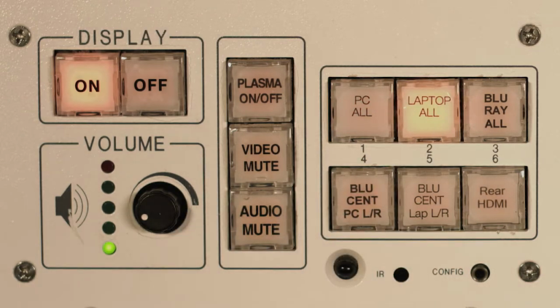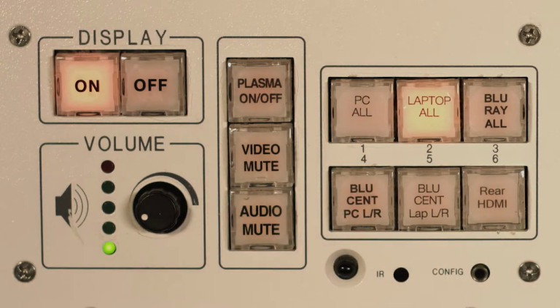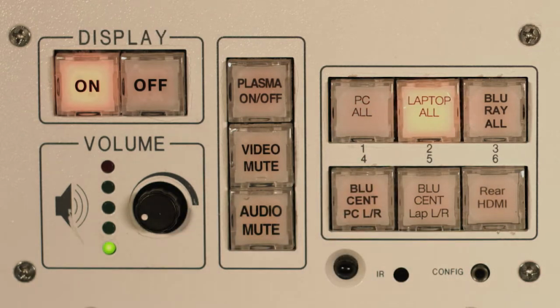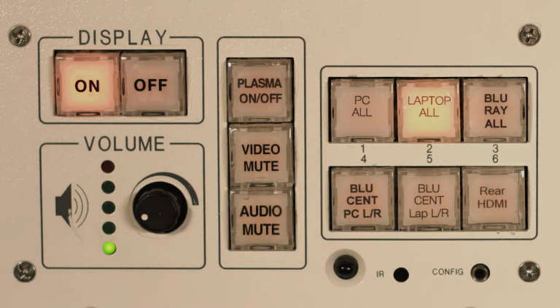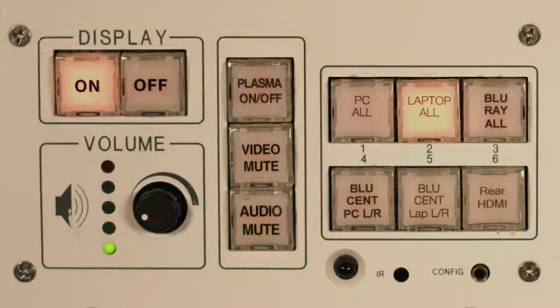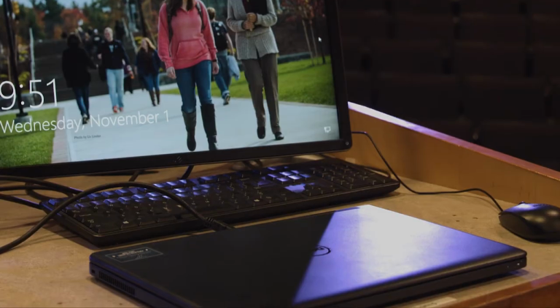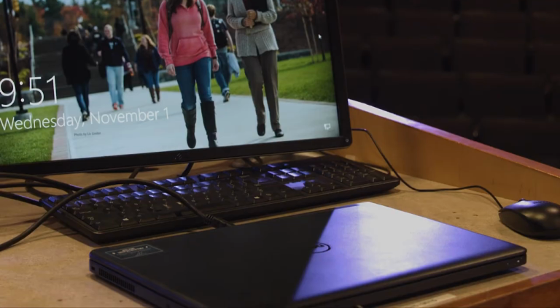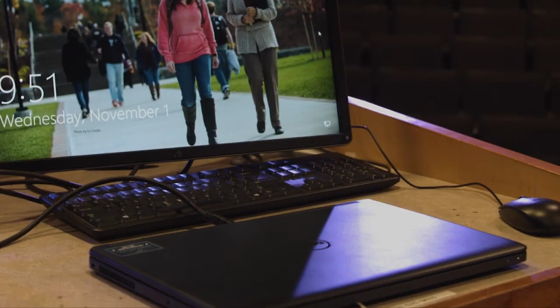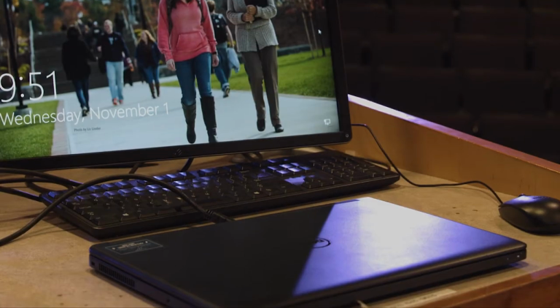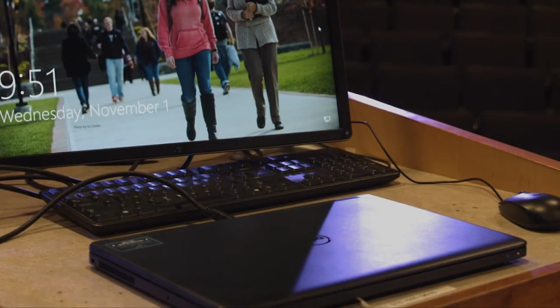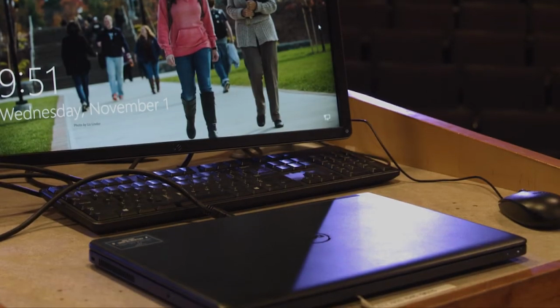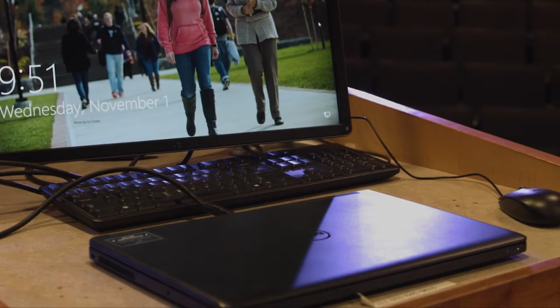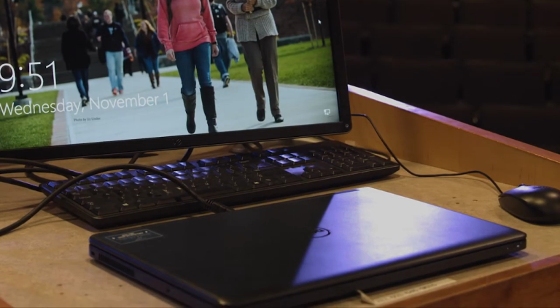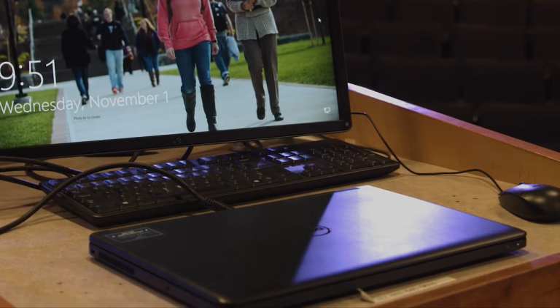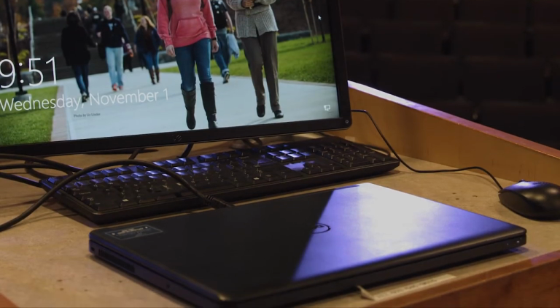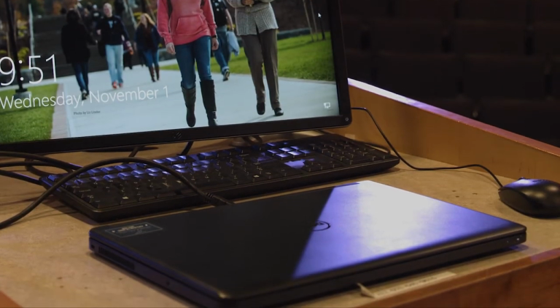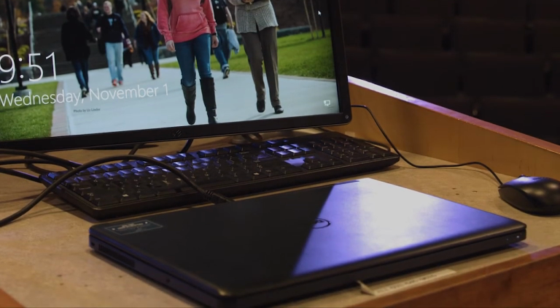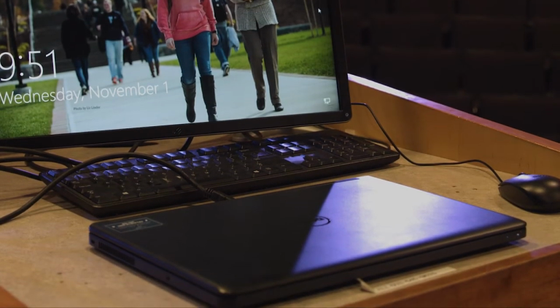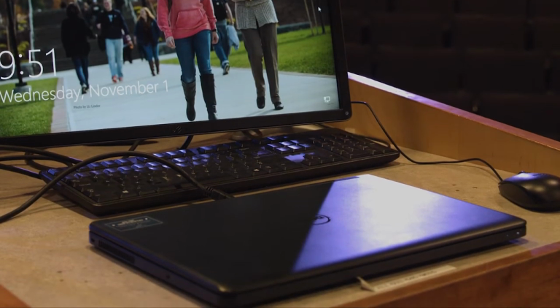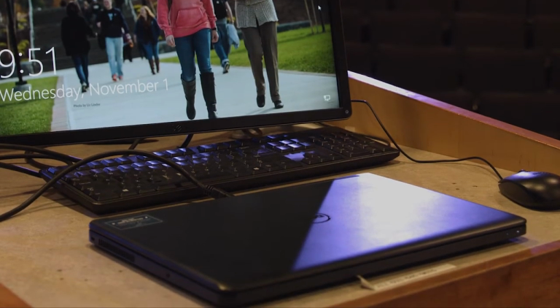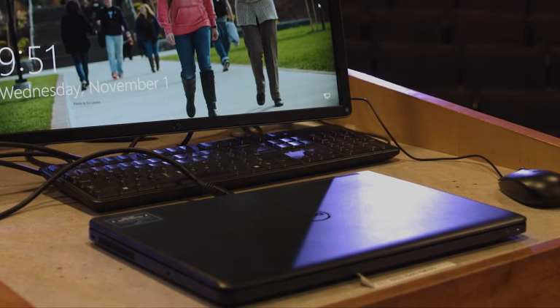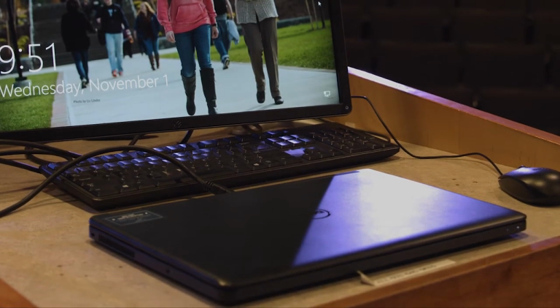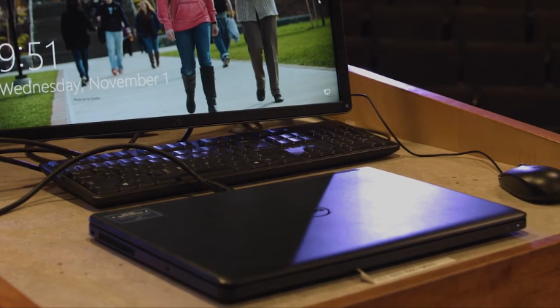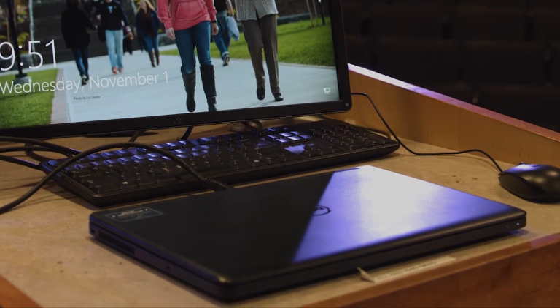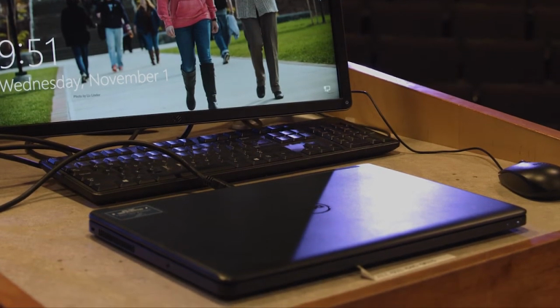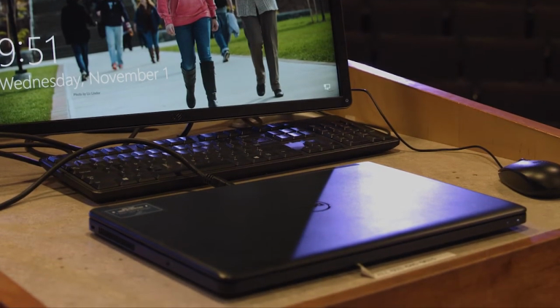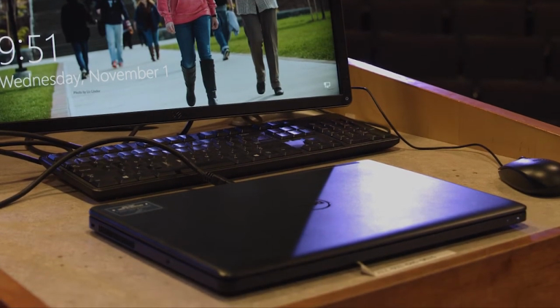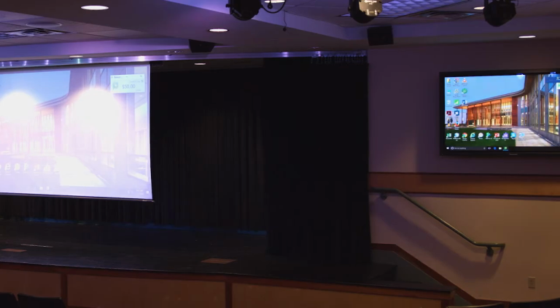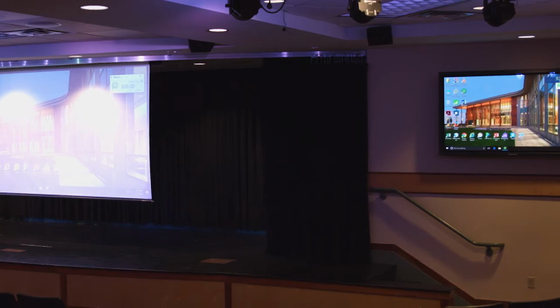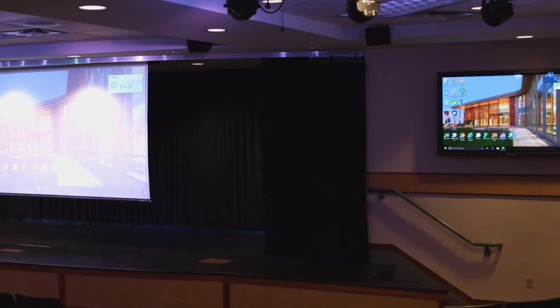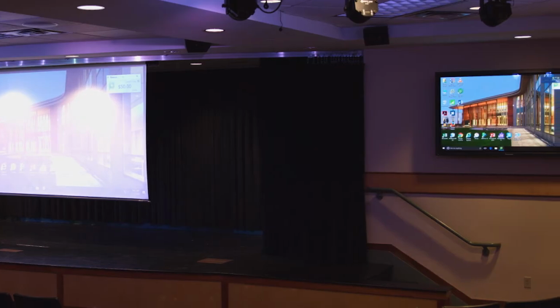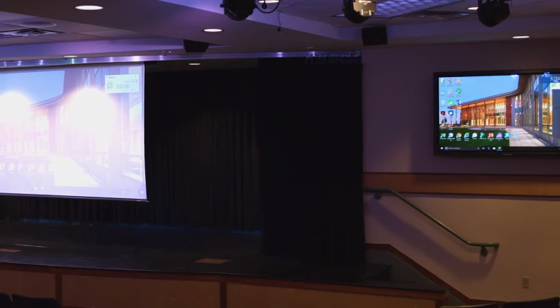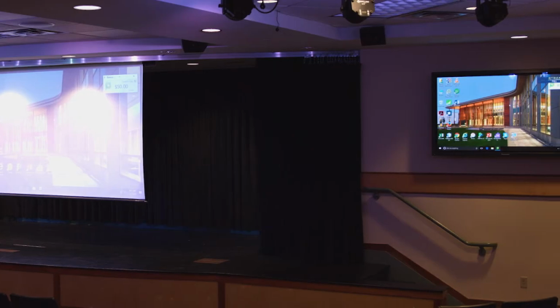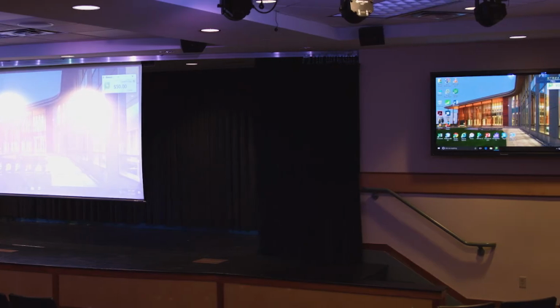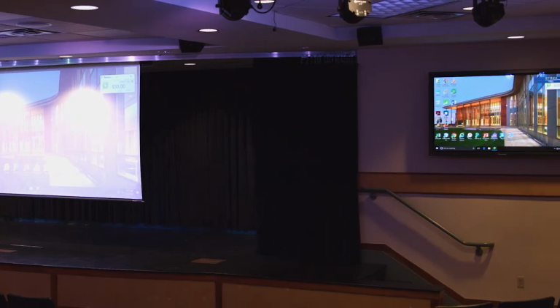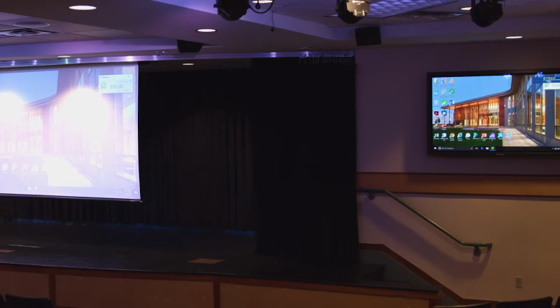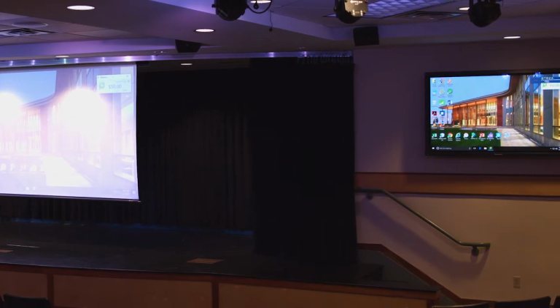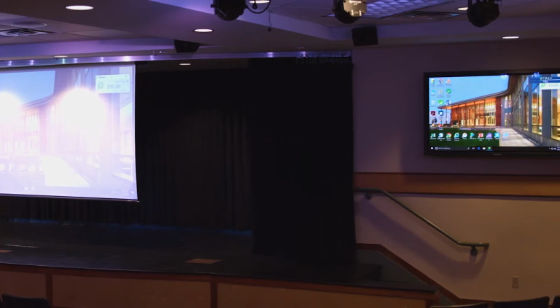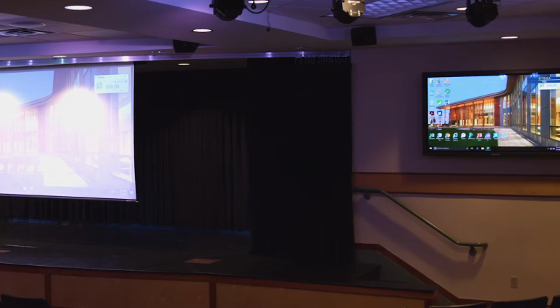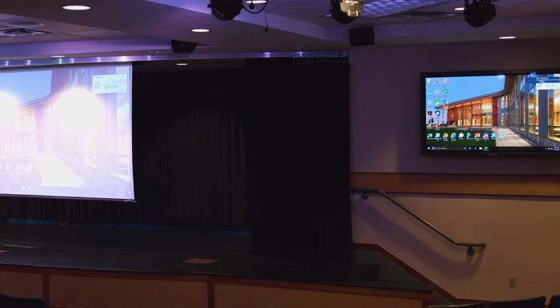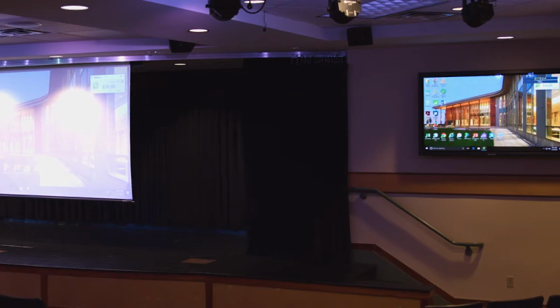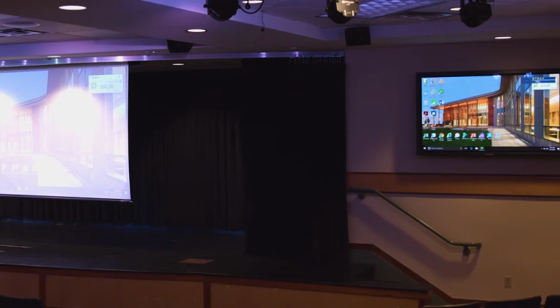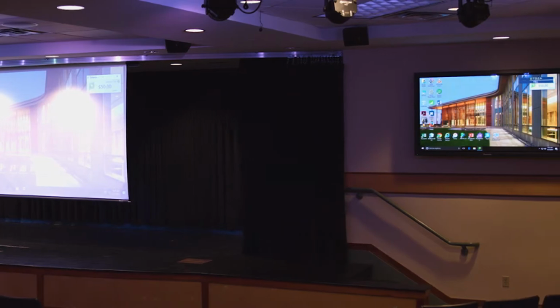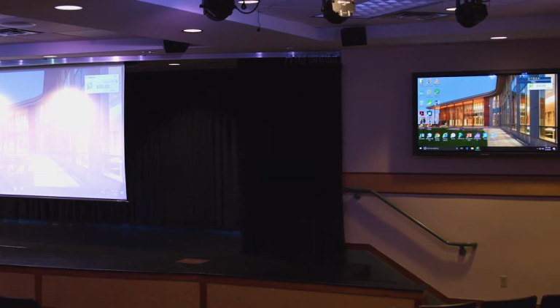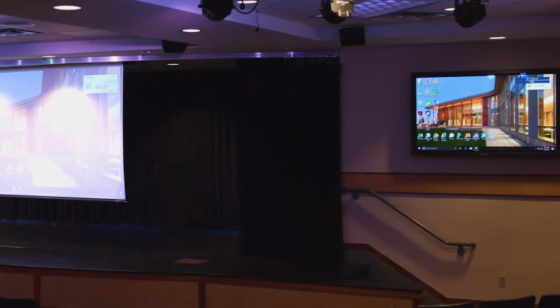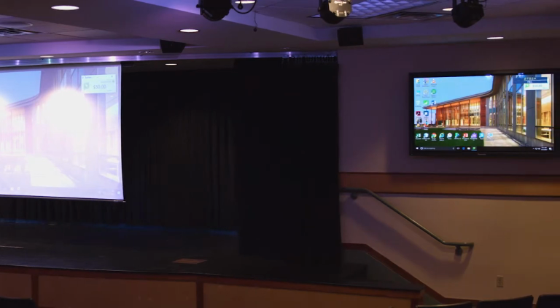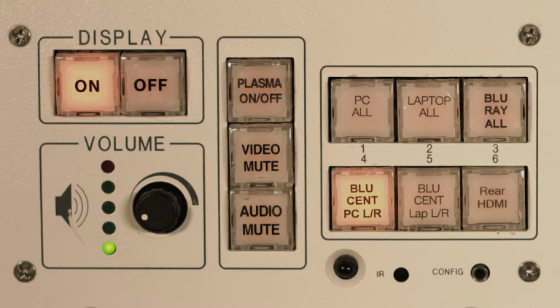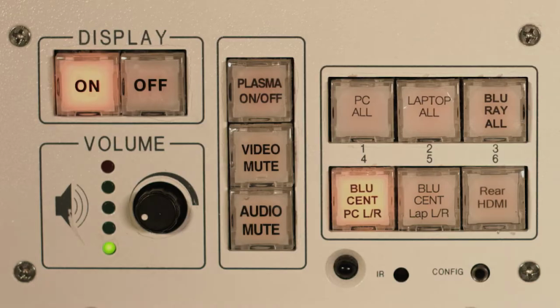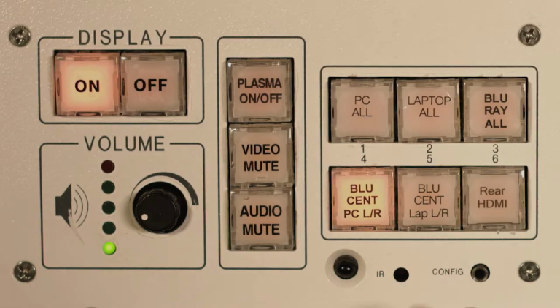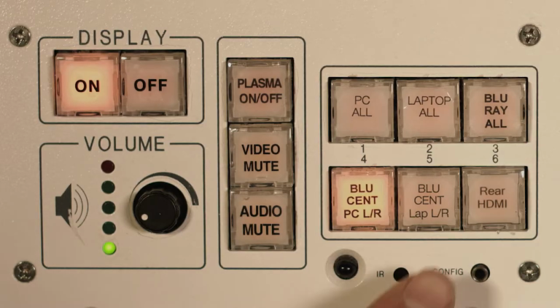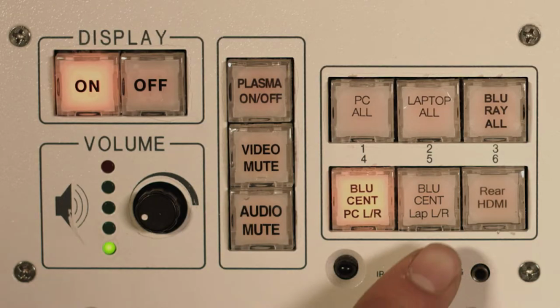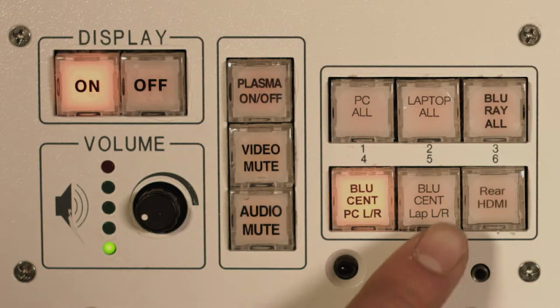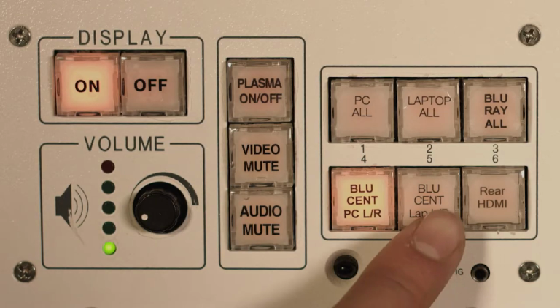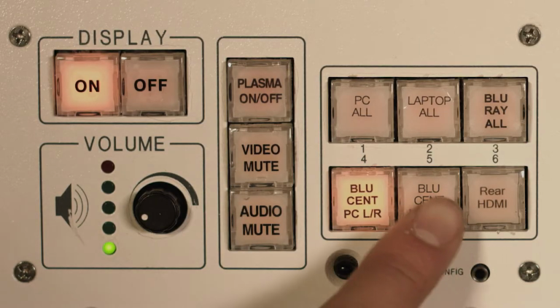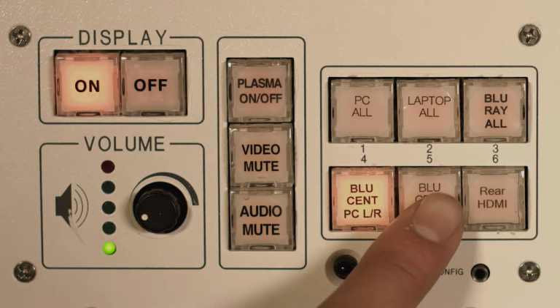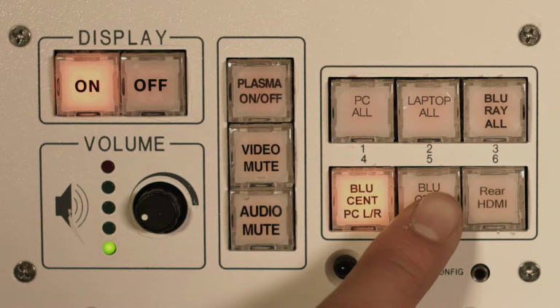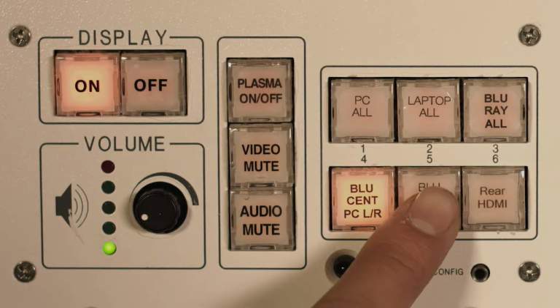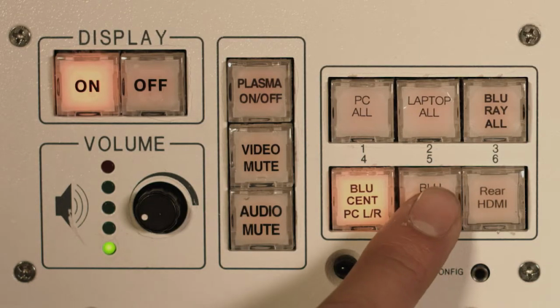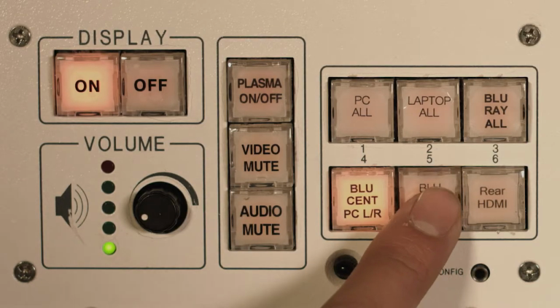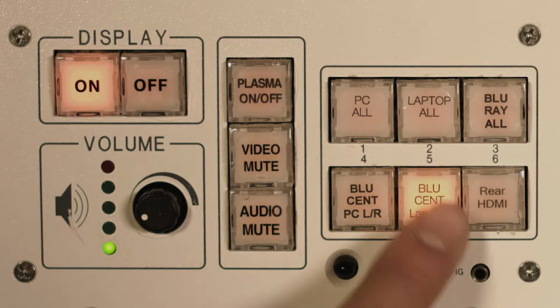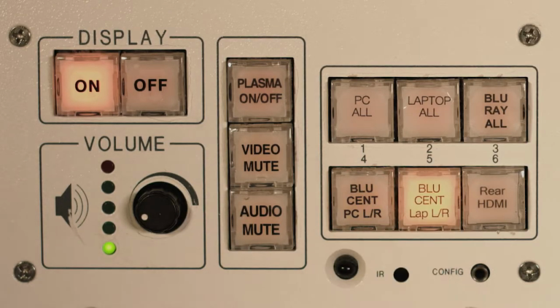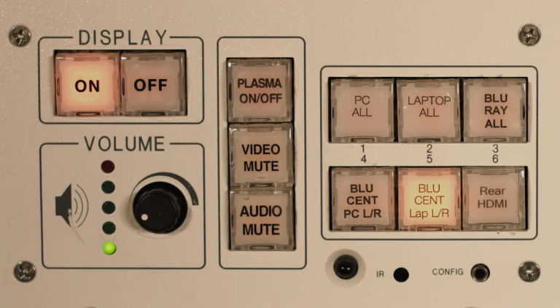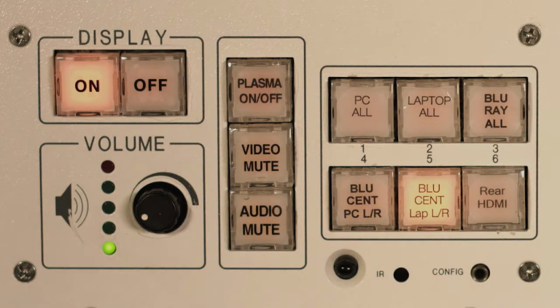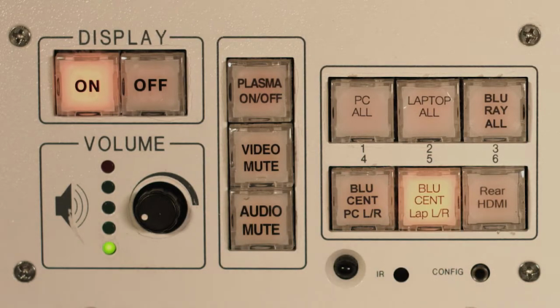To display Blu-ray from an outside laptop on both TVs and the projector screen, press the blue scent lap LR button.